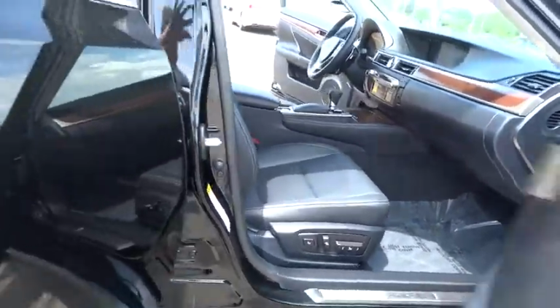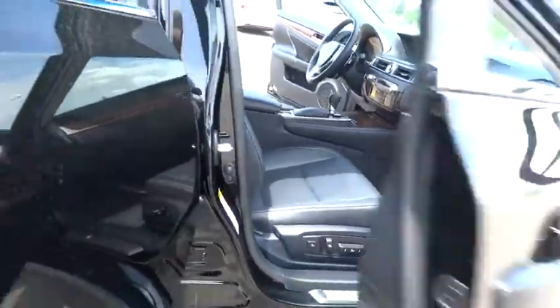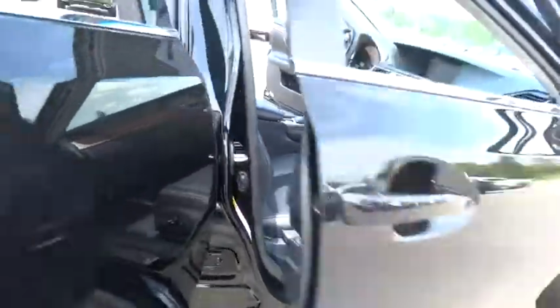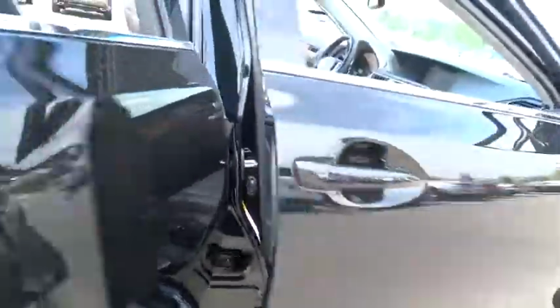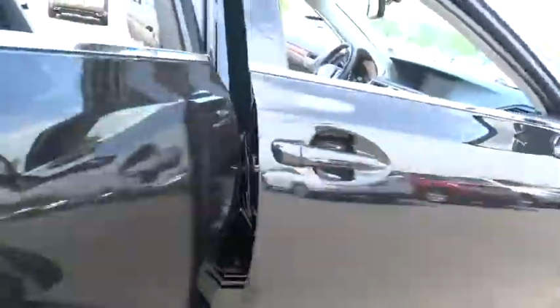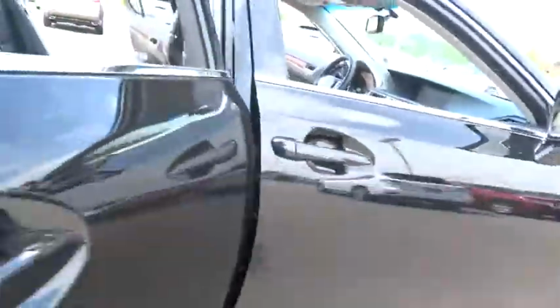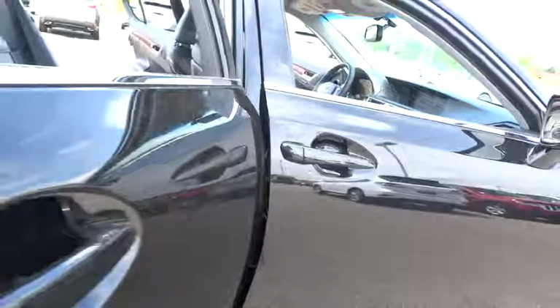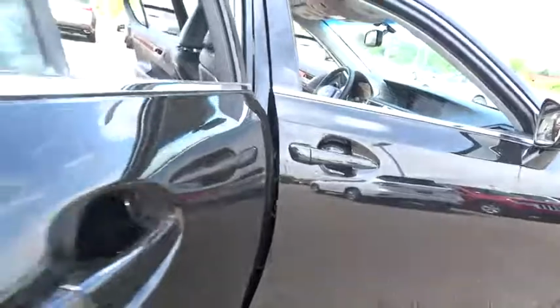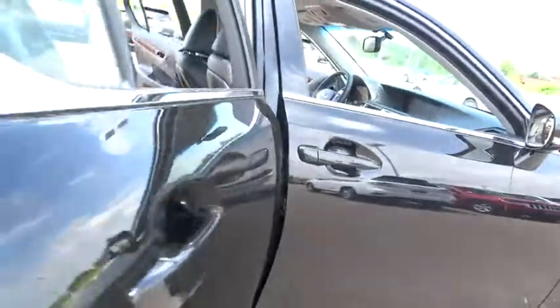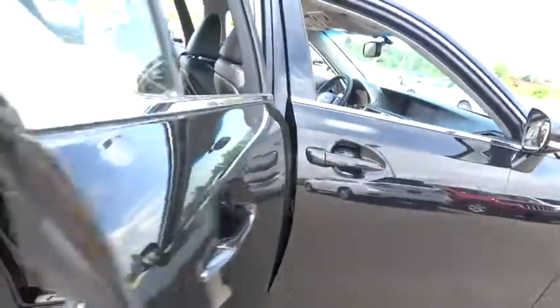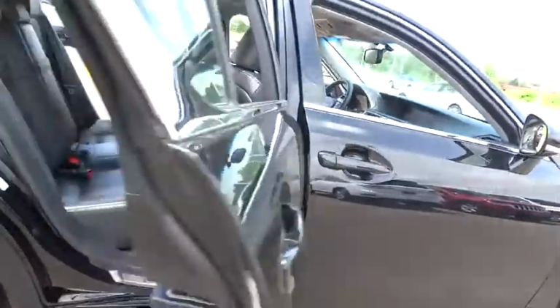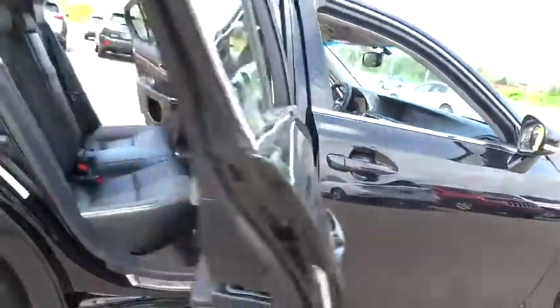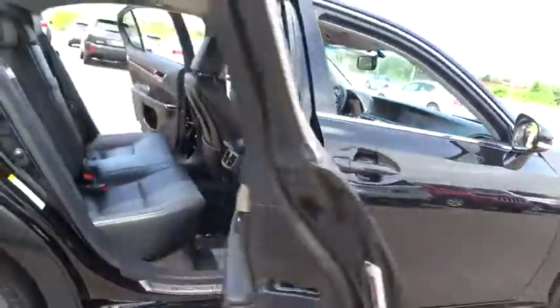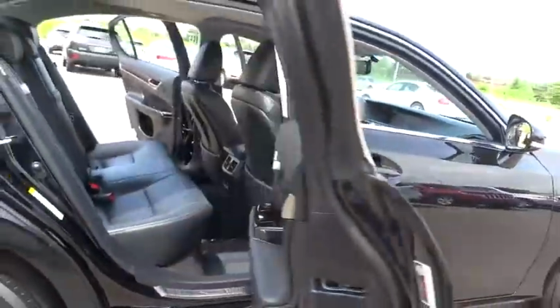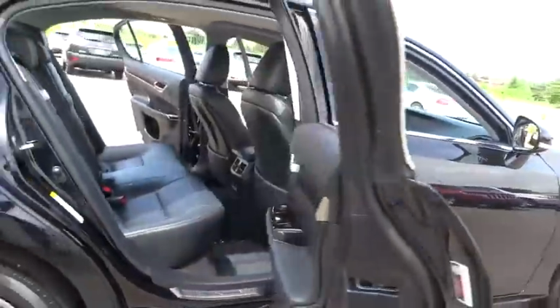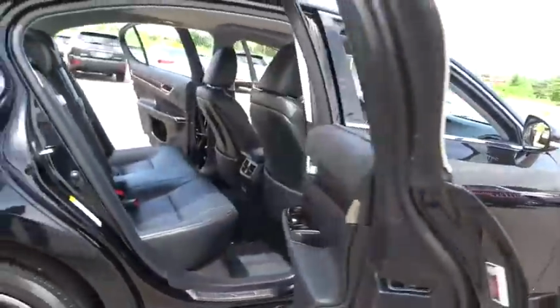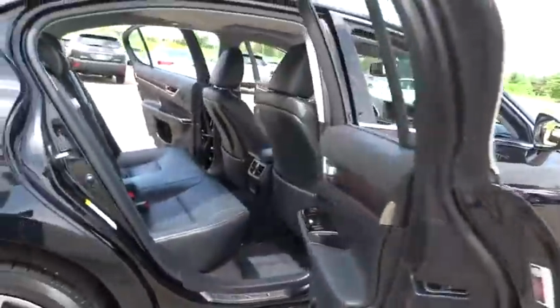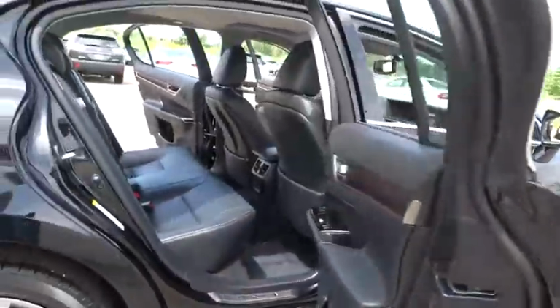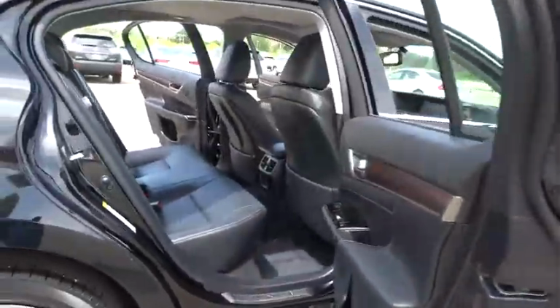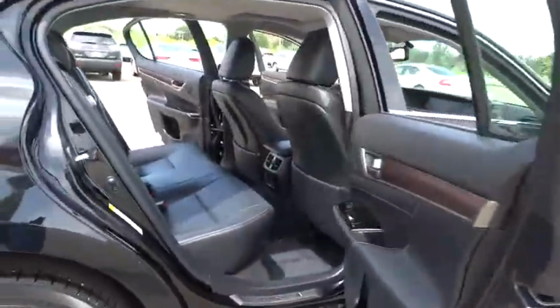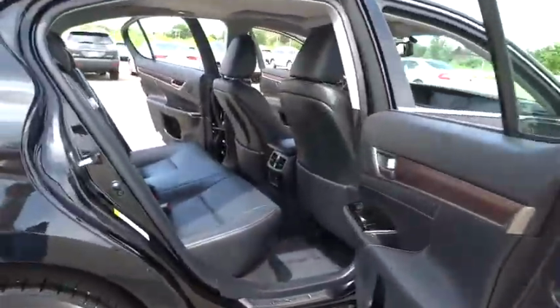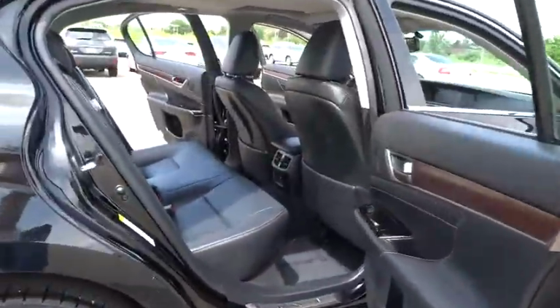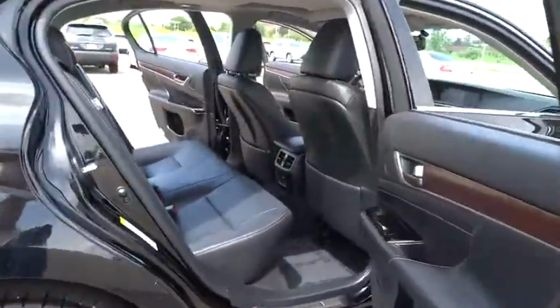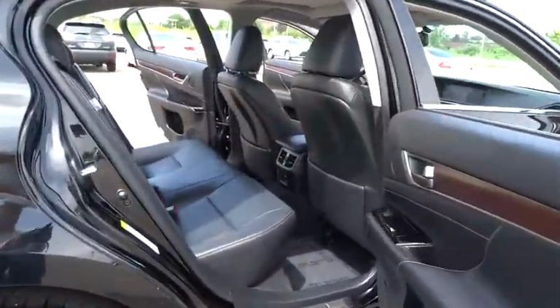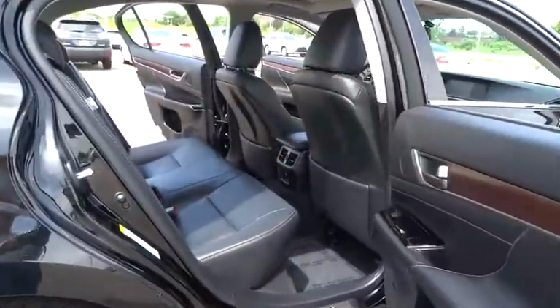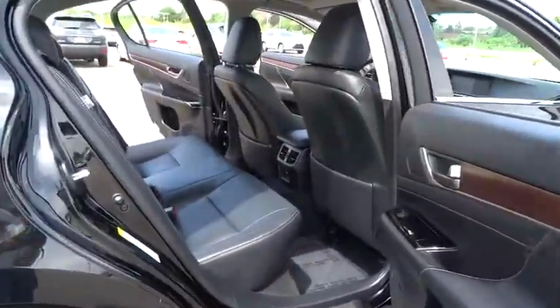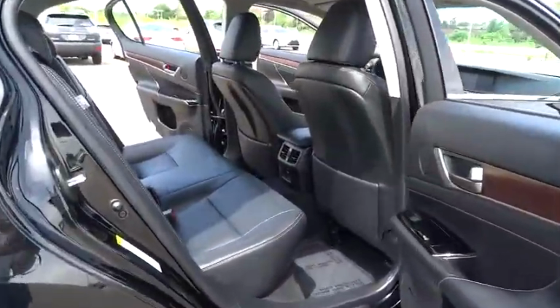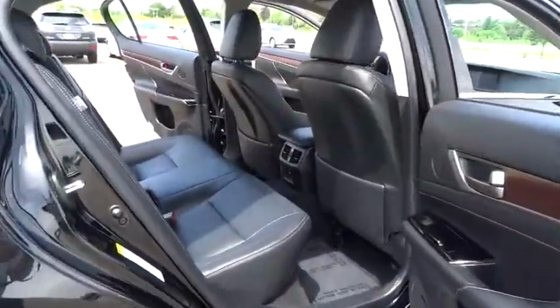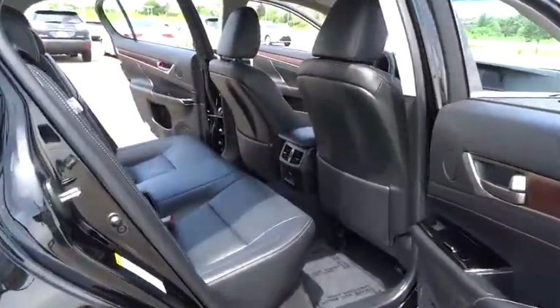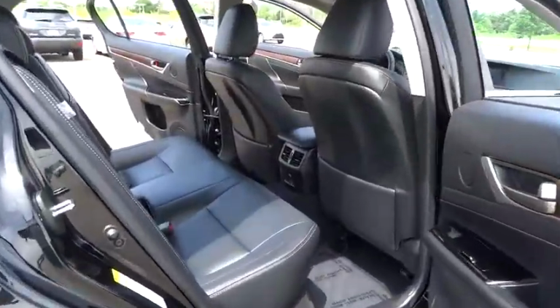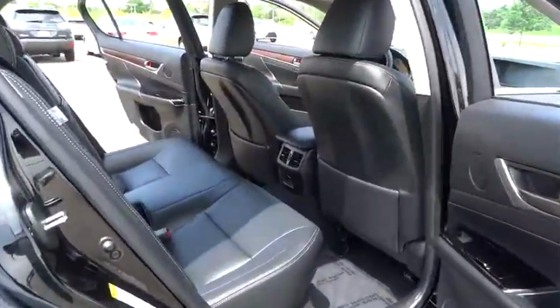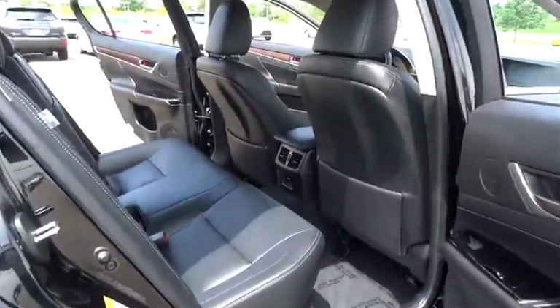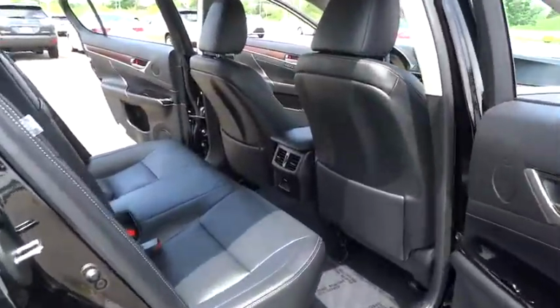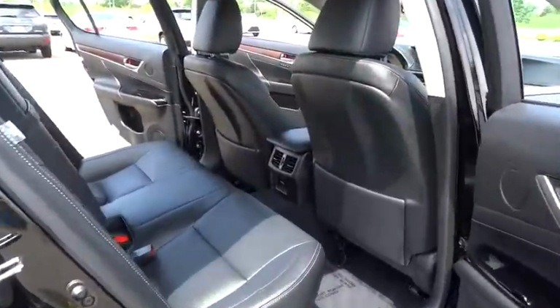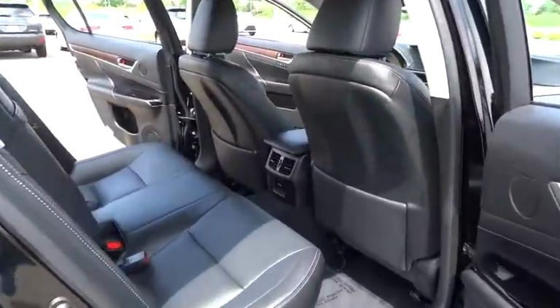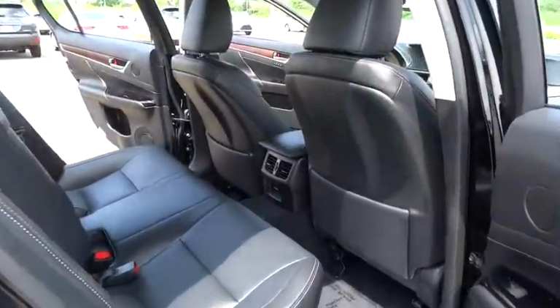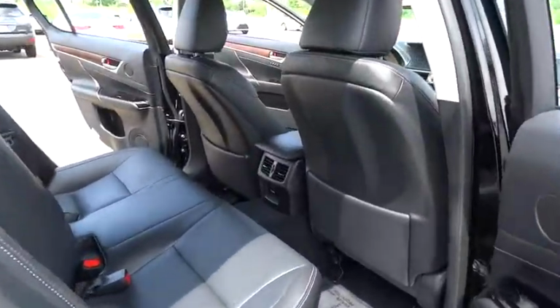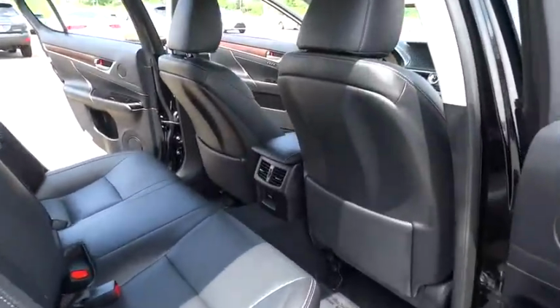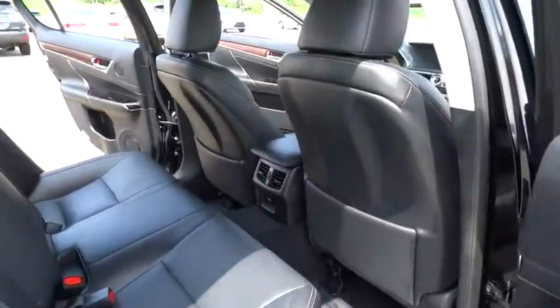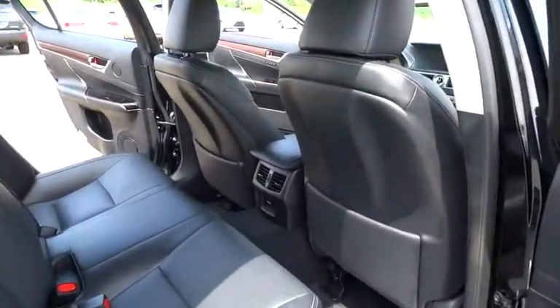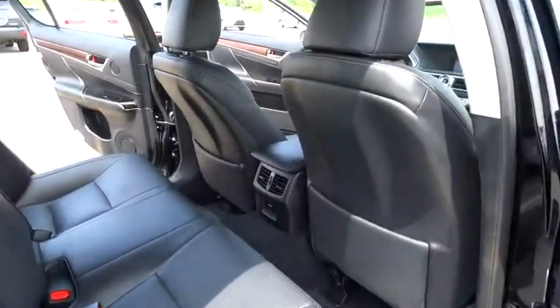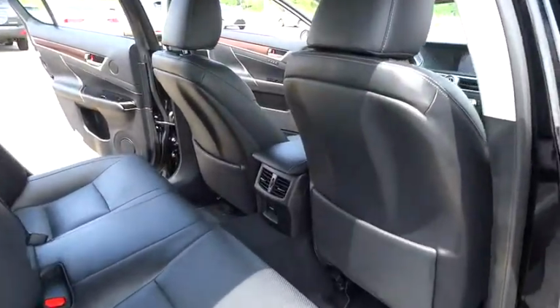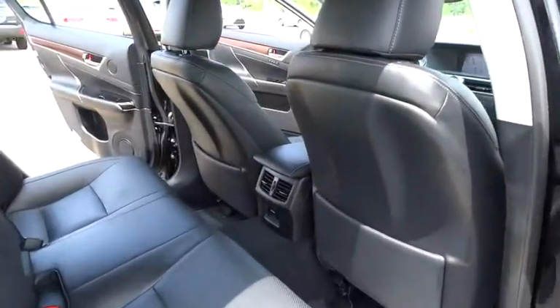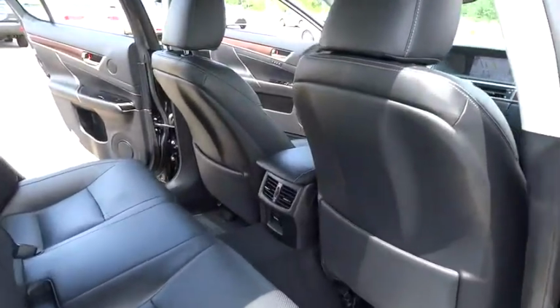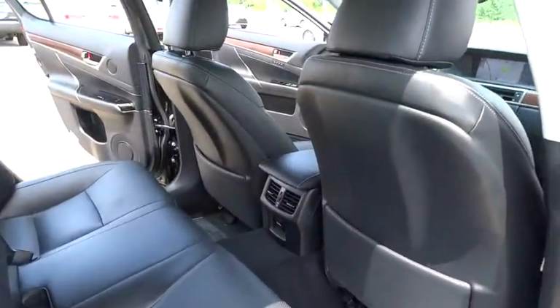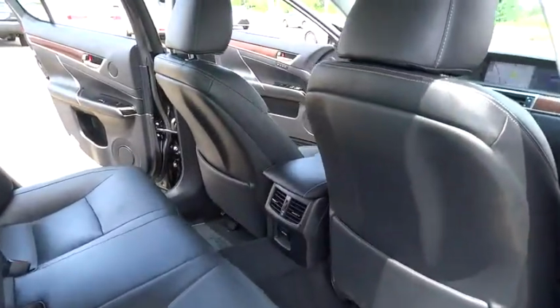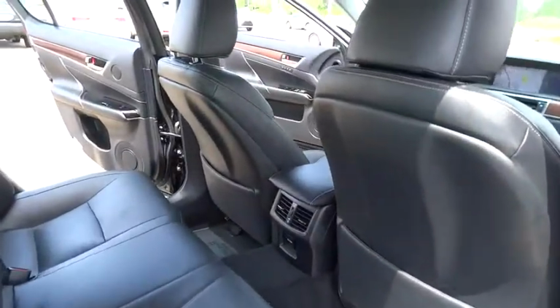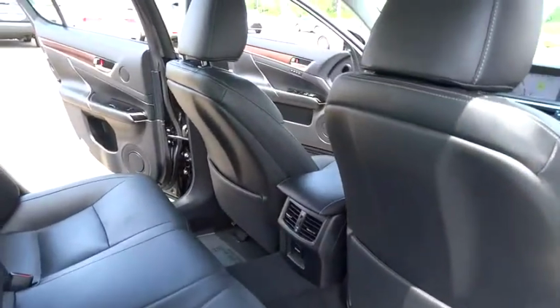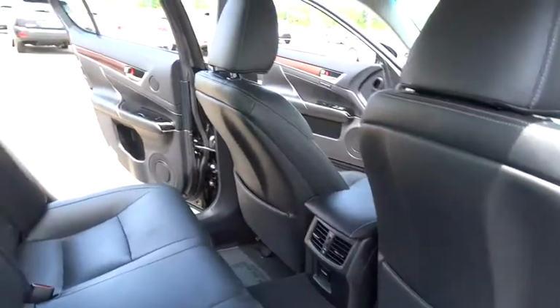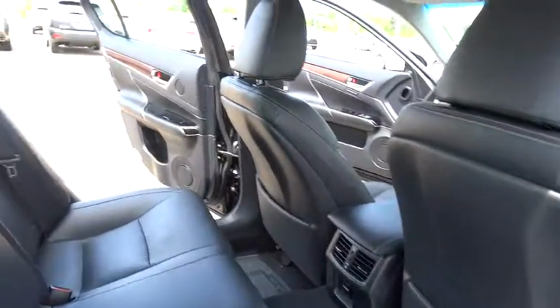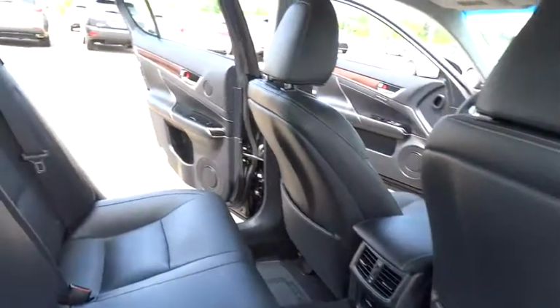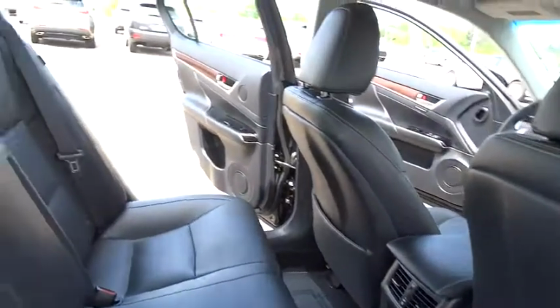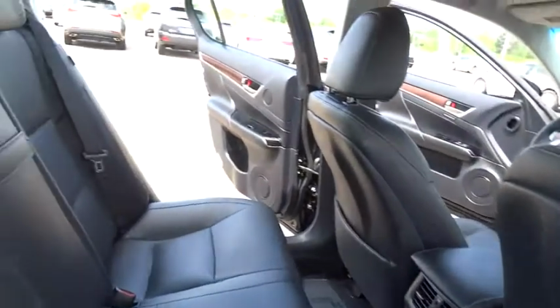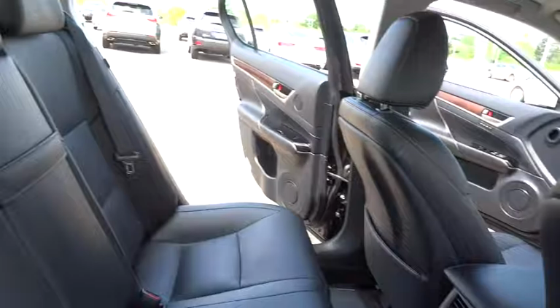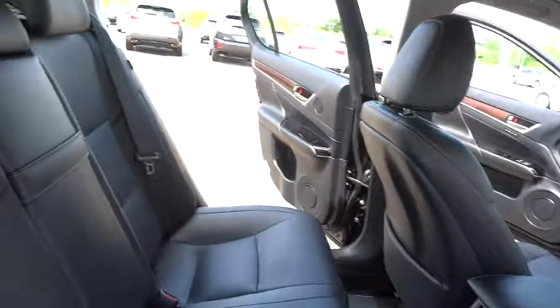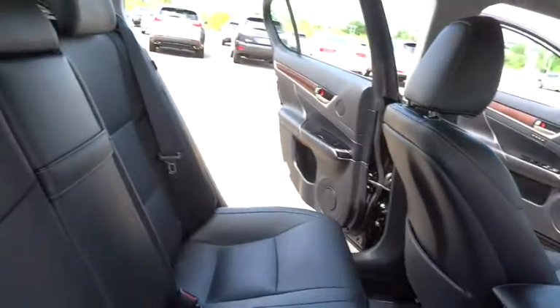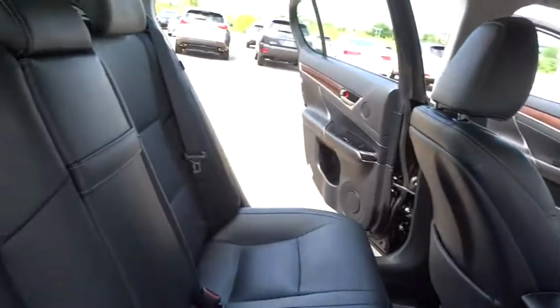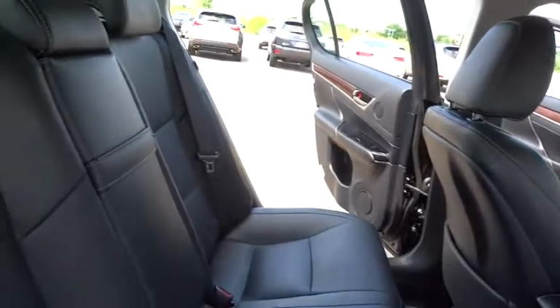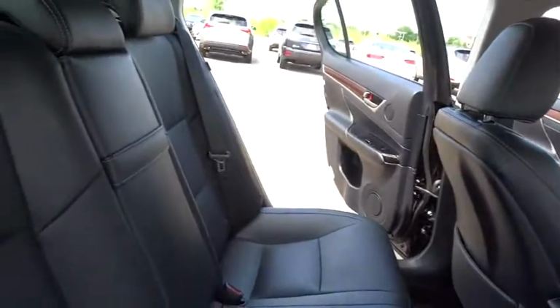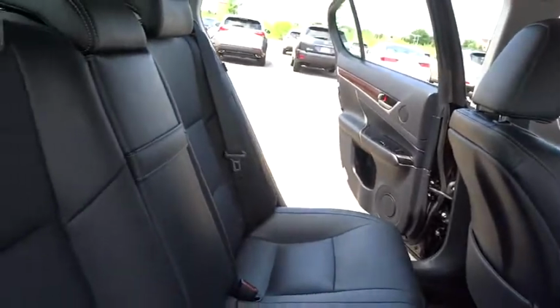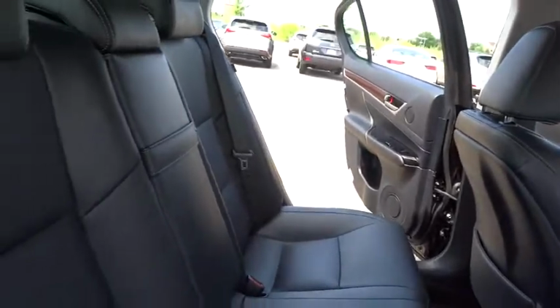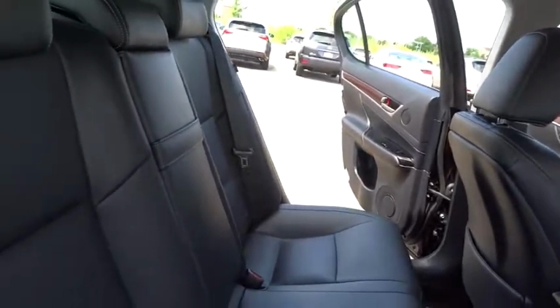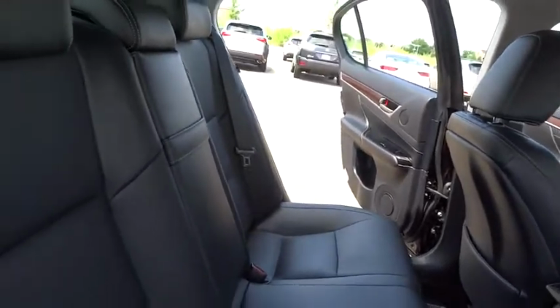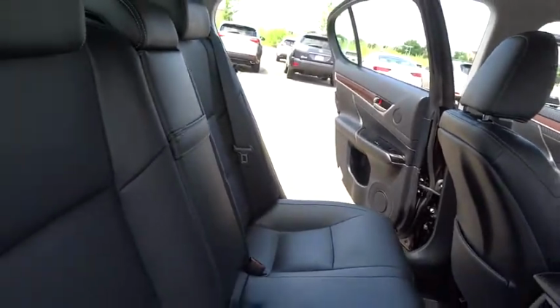This vehicle has less than 15,000 miles. Here are some of this vehicle's great options: power passenger seat,